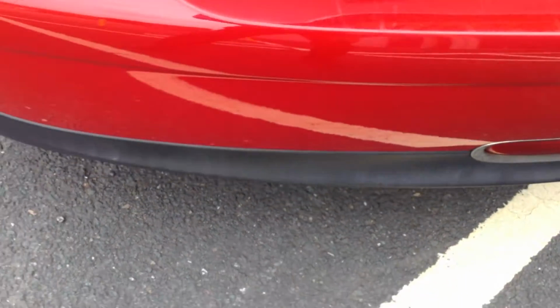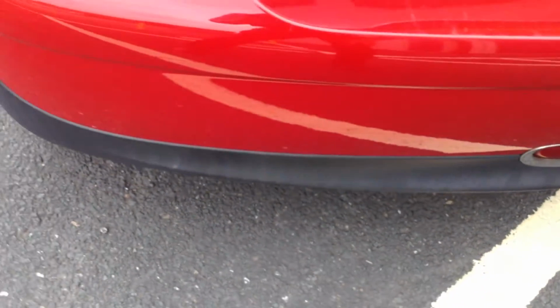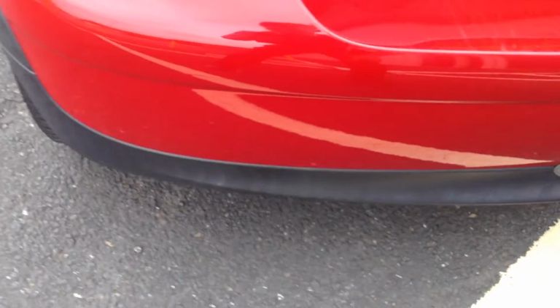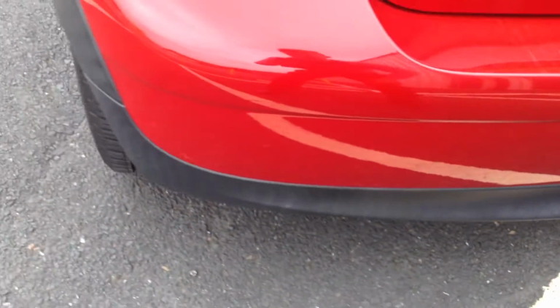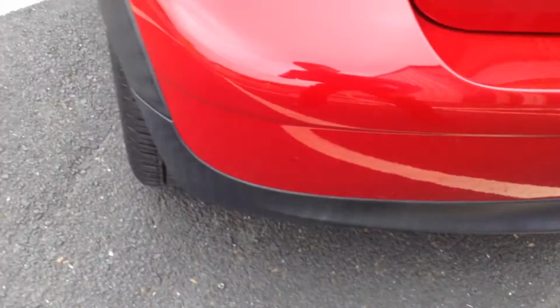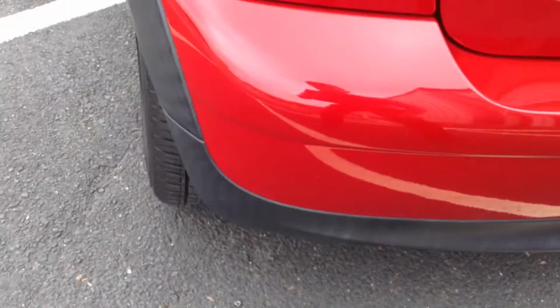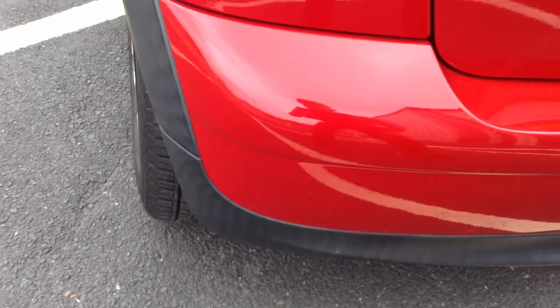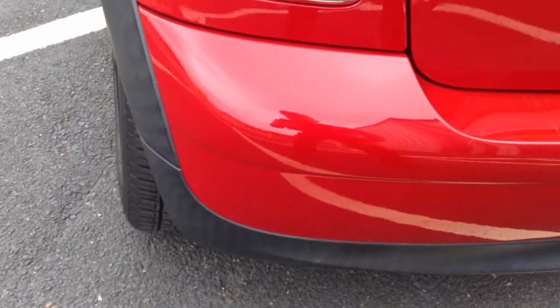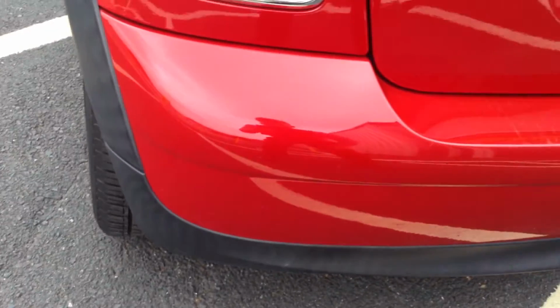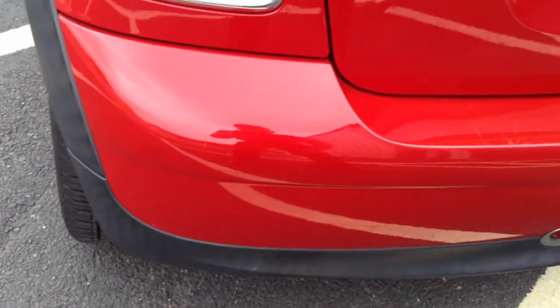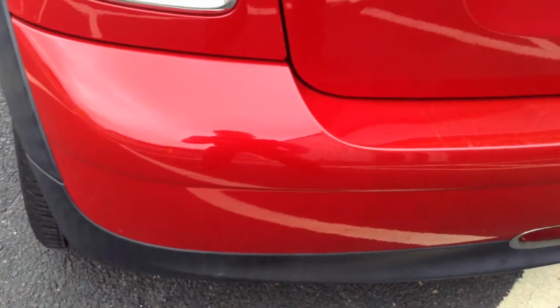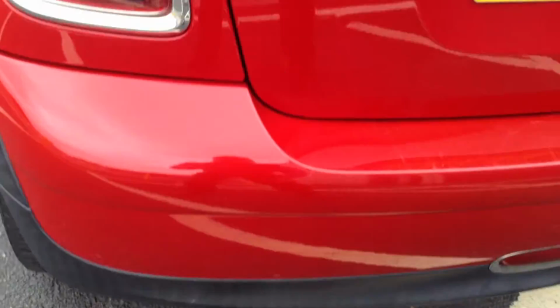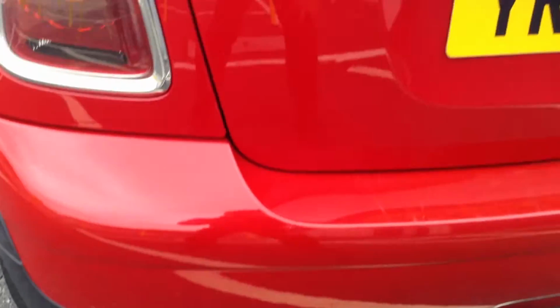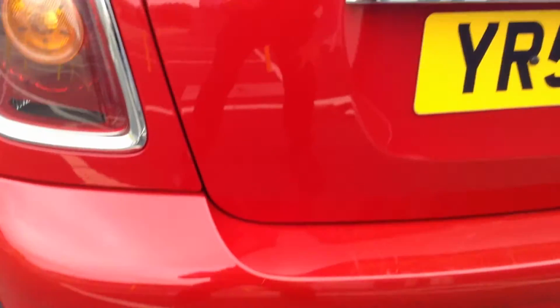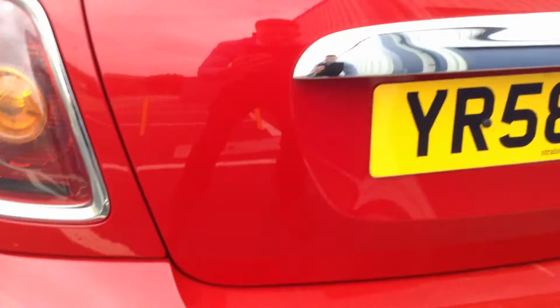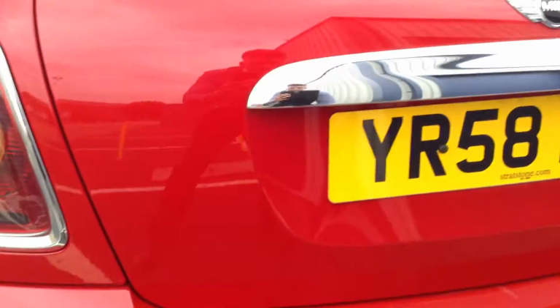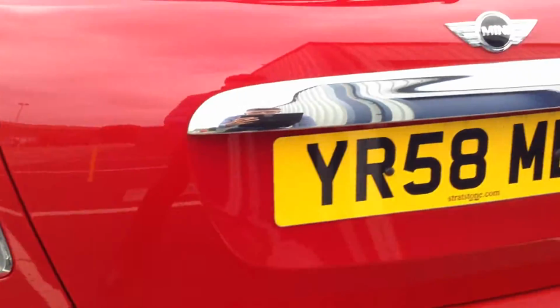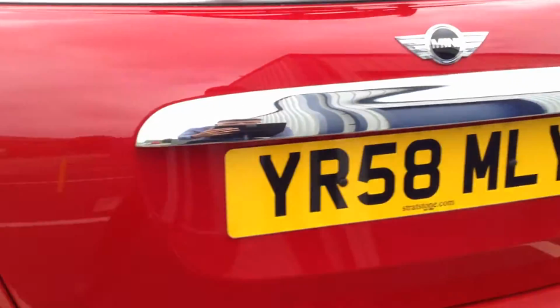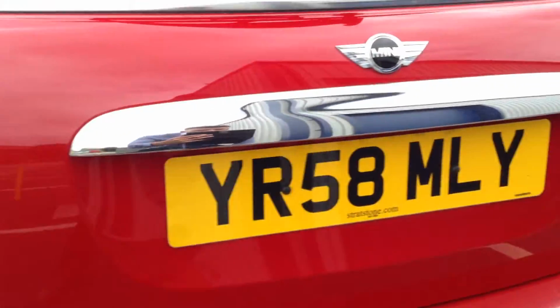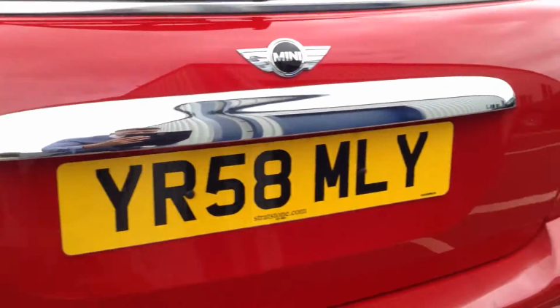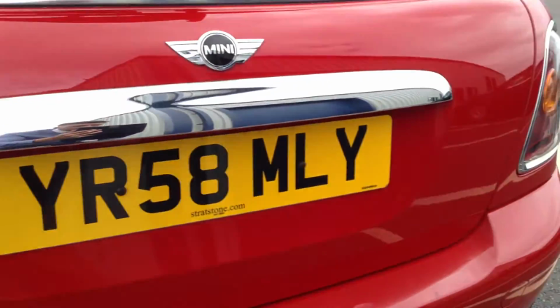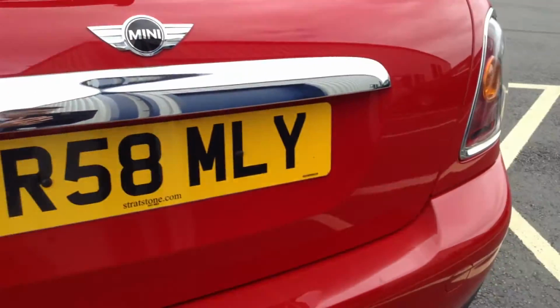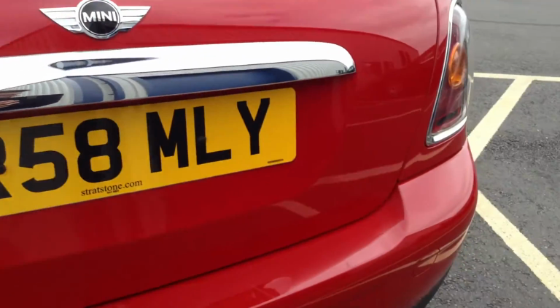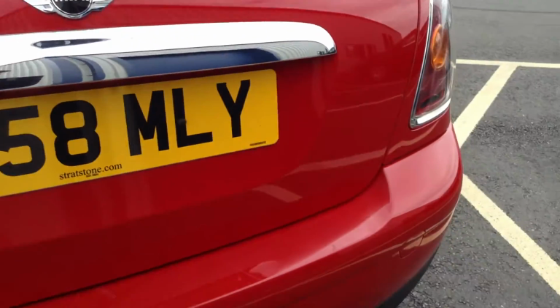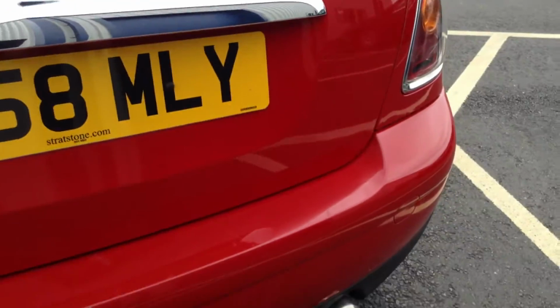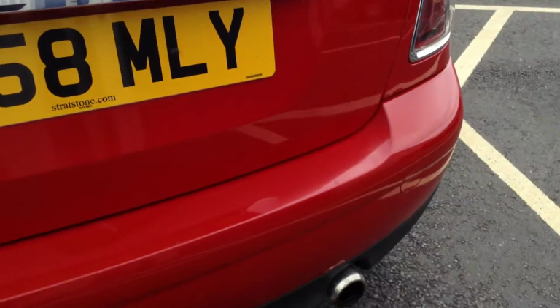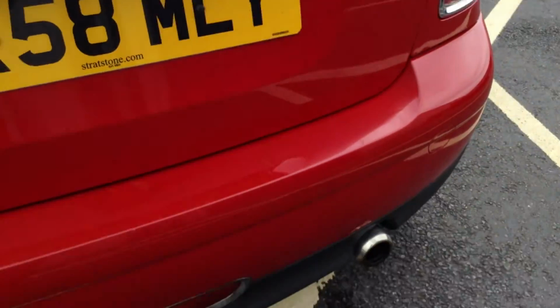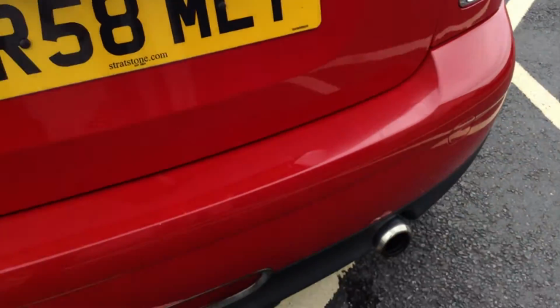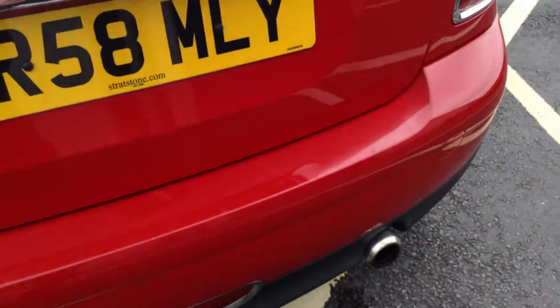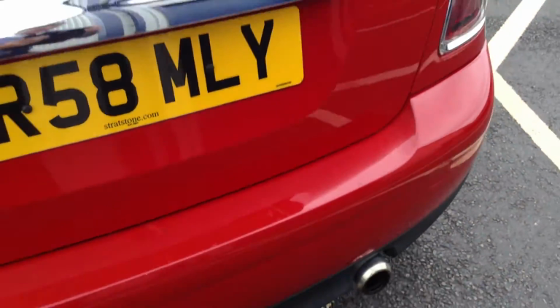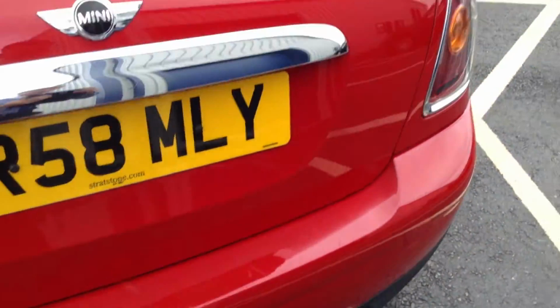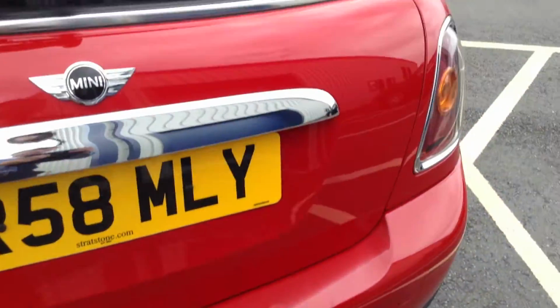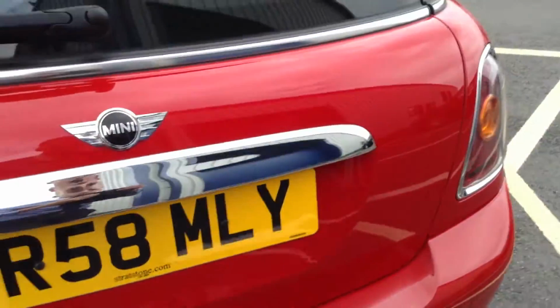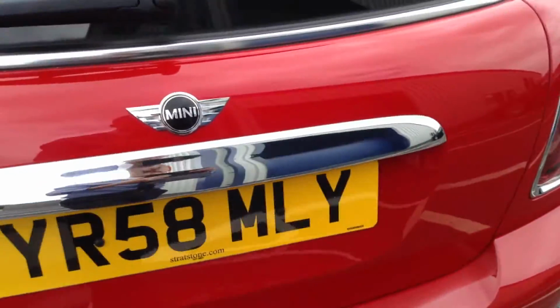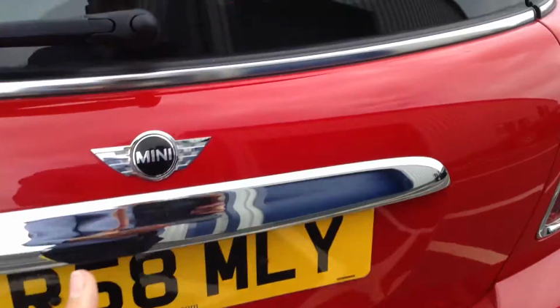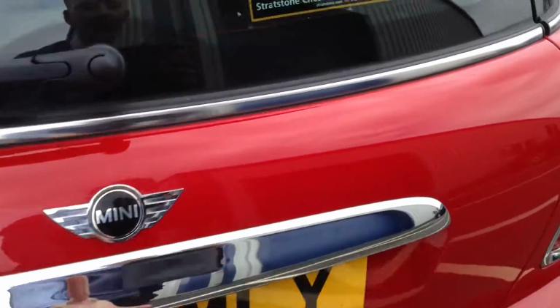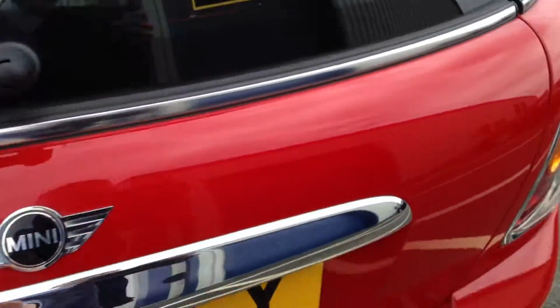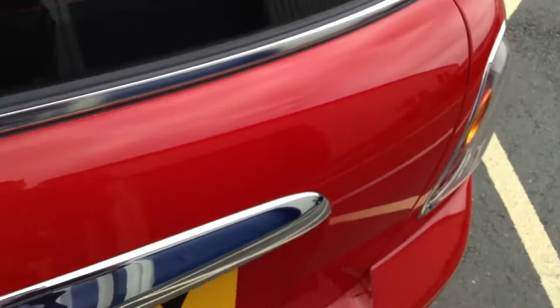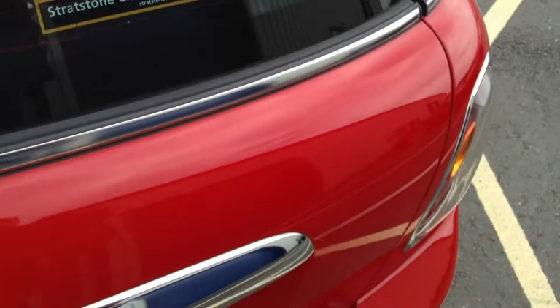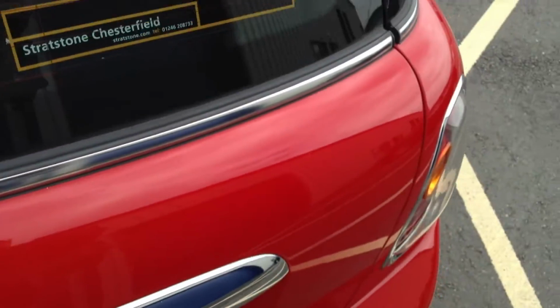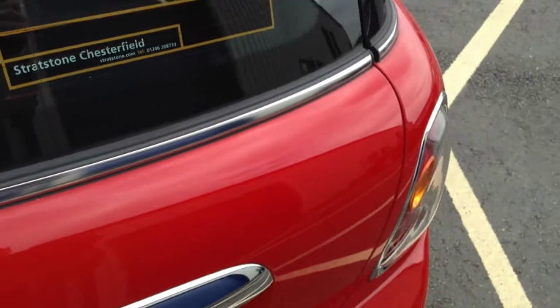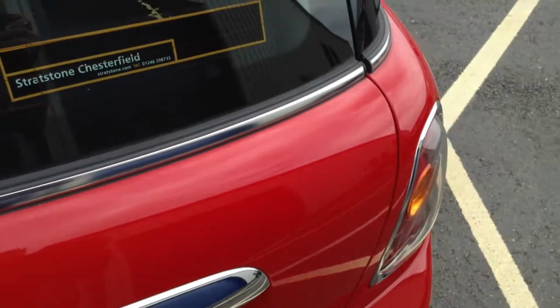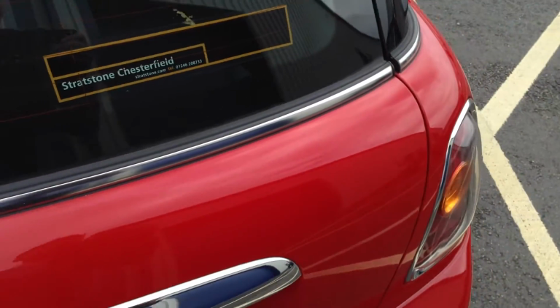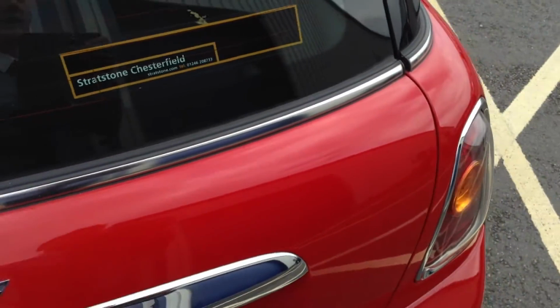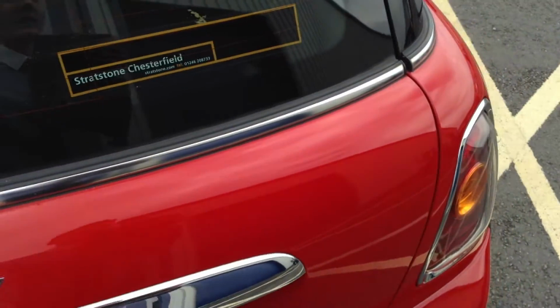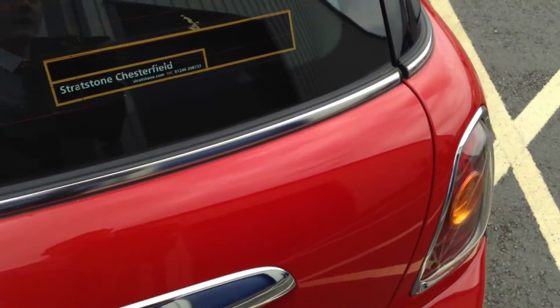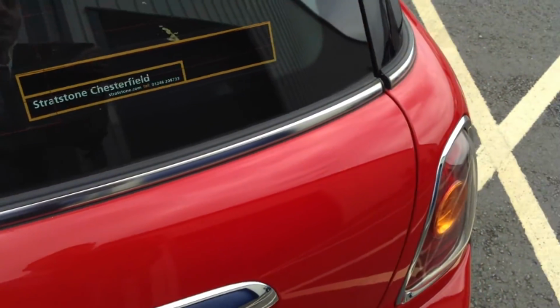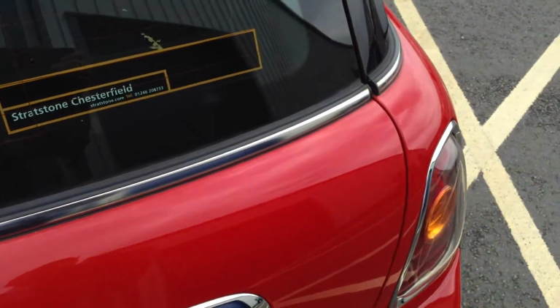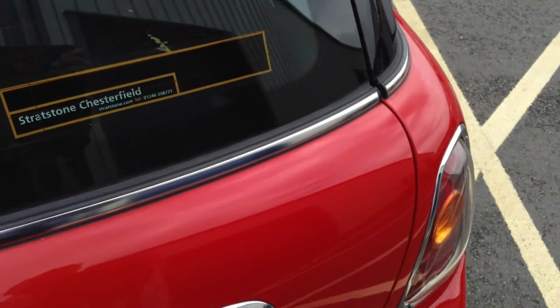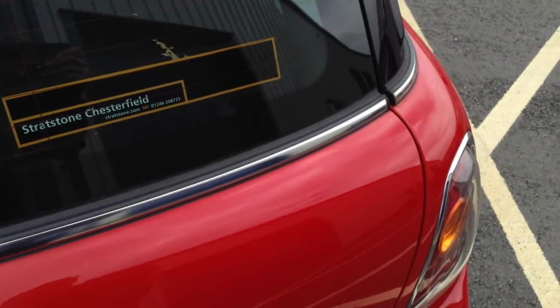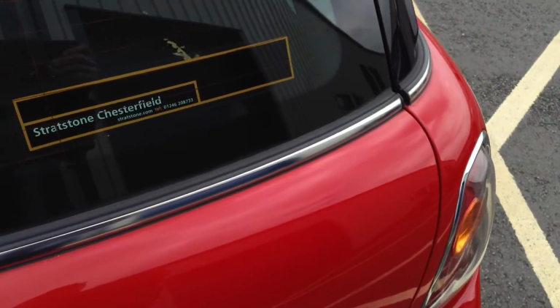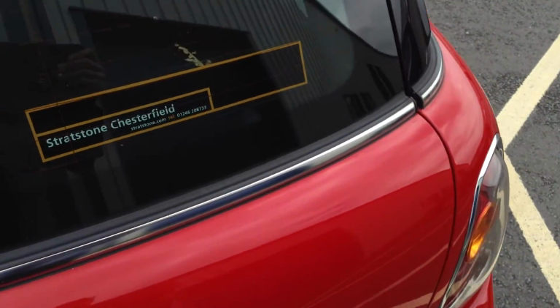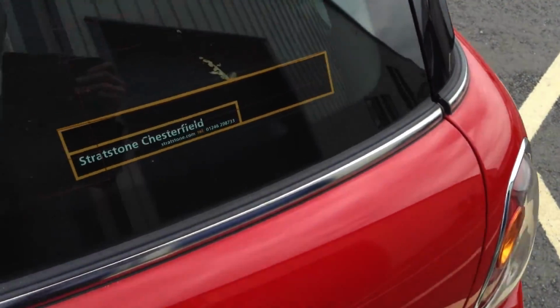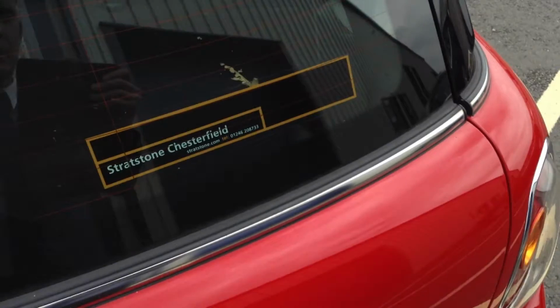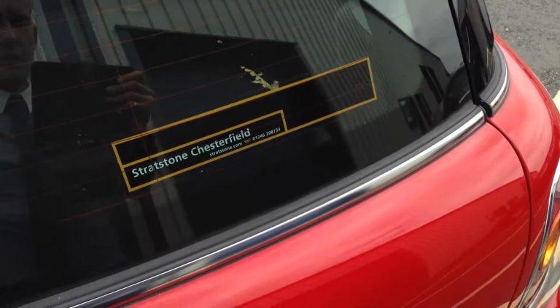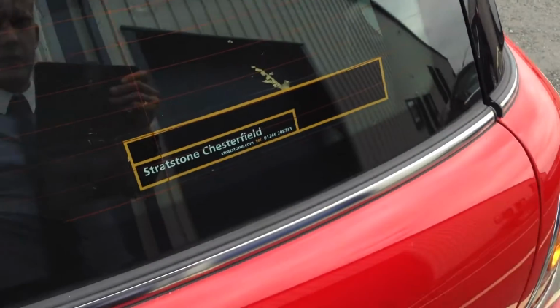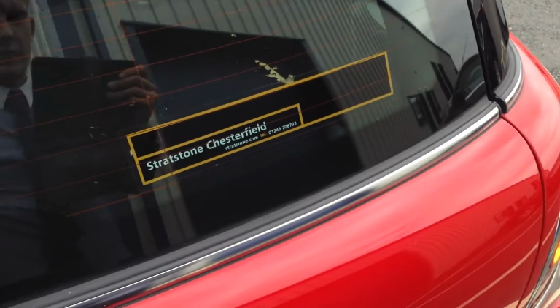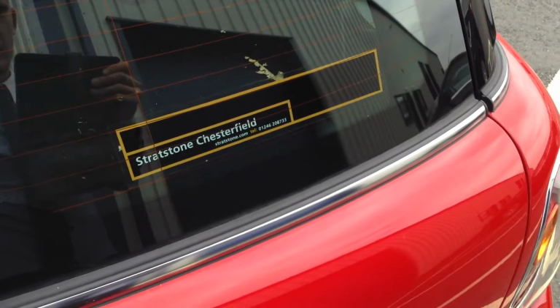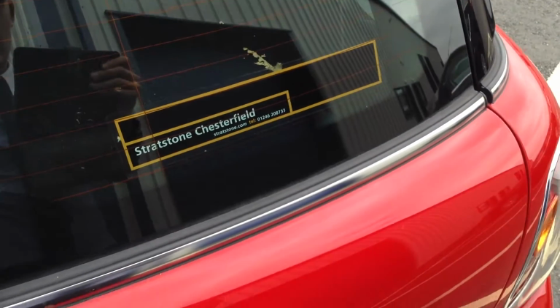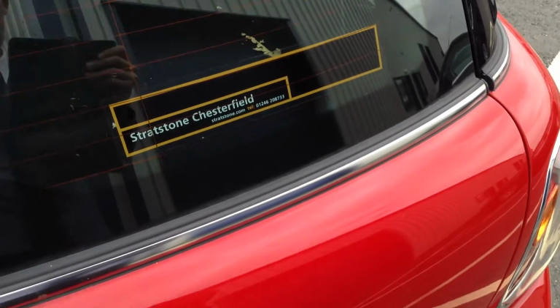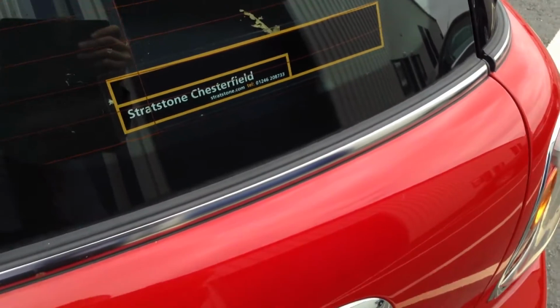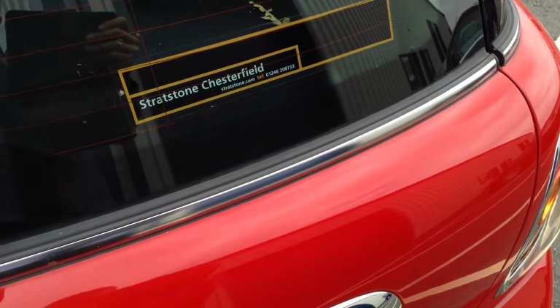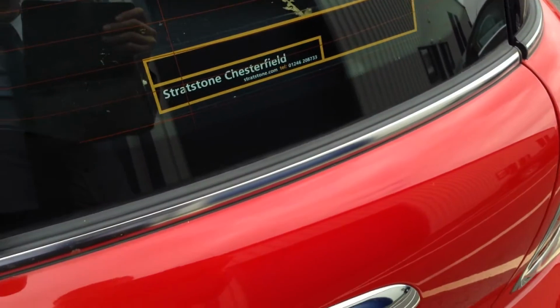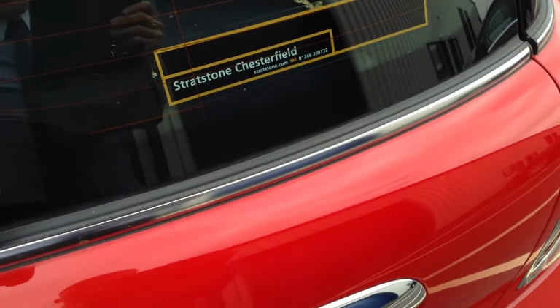Apart from that, there are no signs of any damage. The boot area is all in good condition. Looking inside the boot of the vehicle, let's just open up the car.